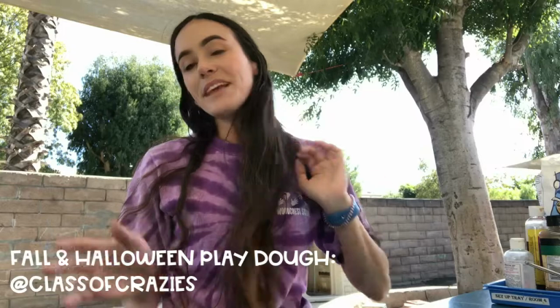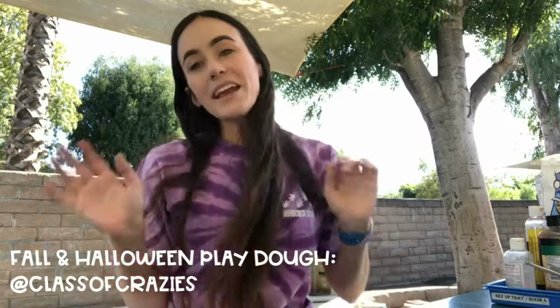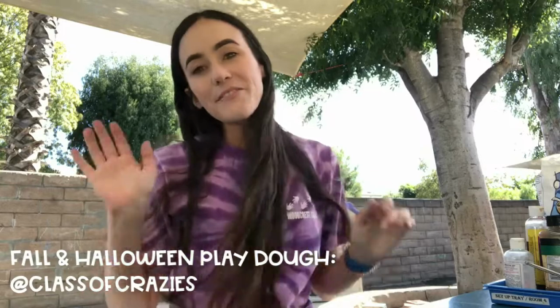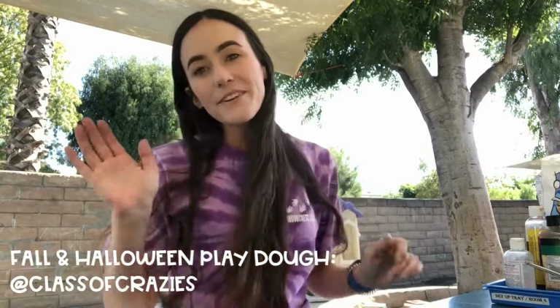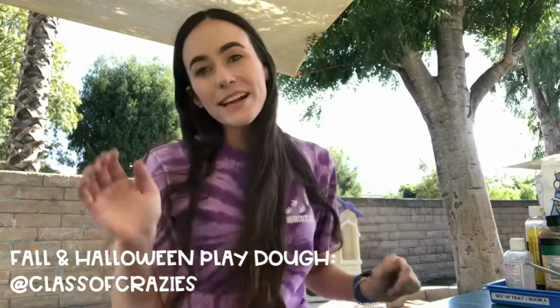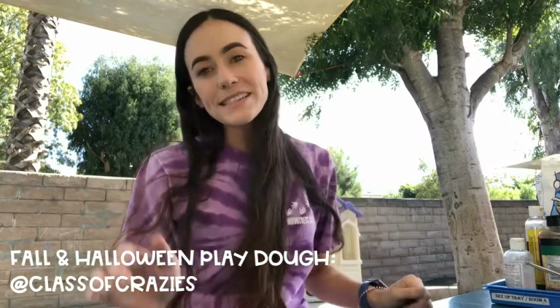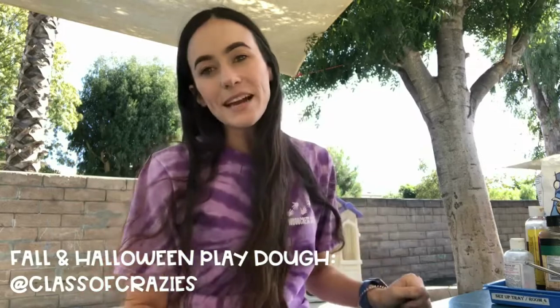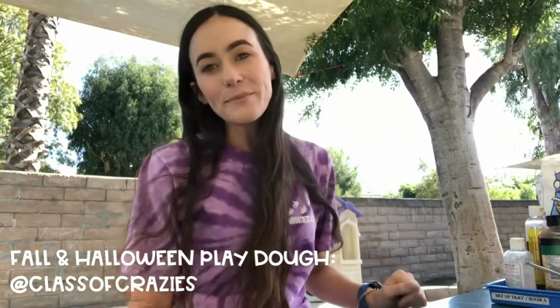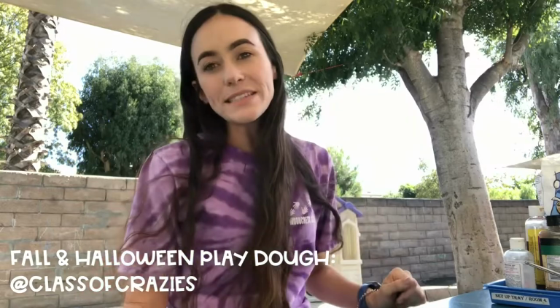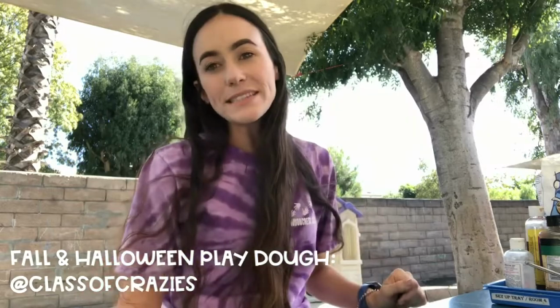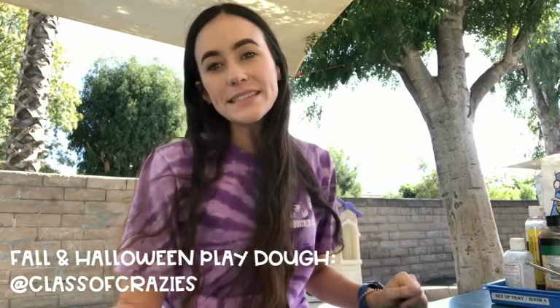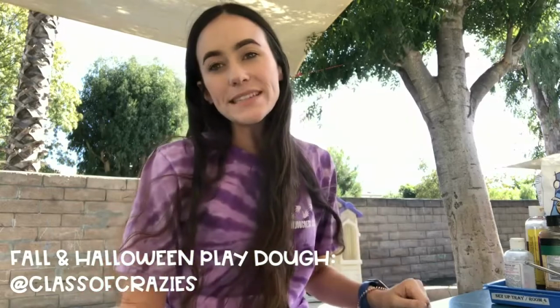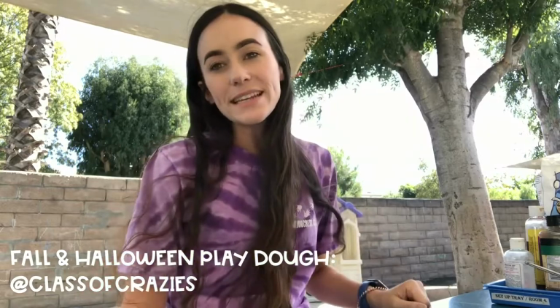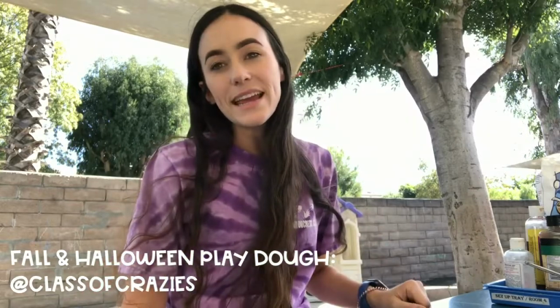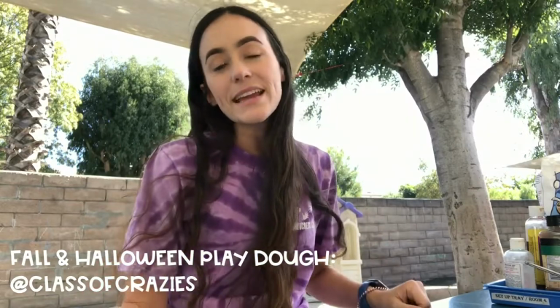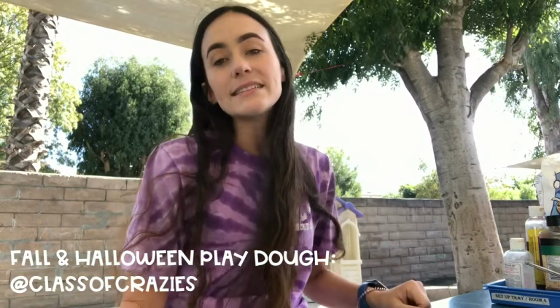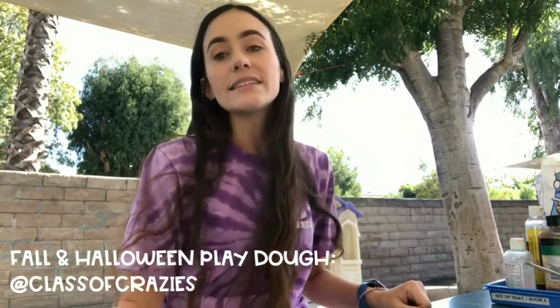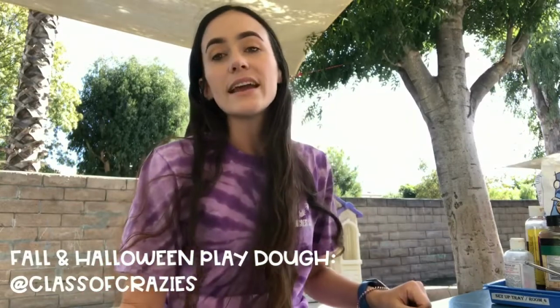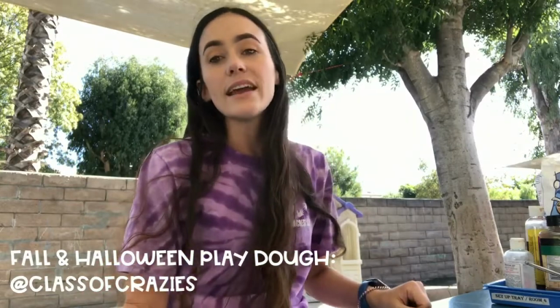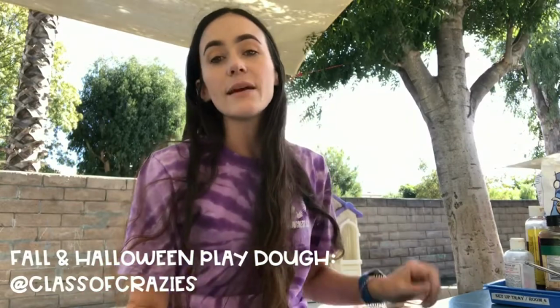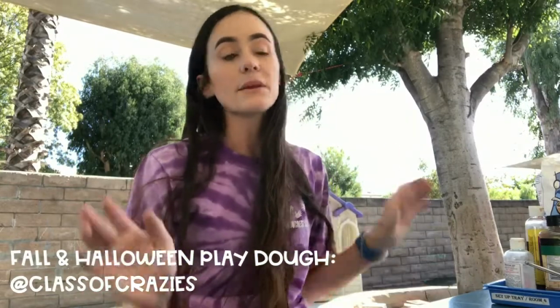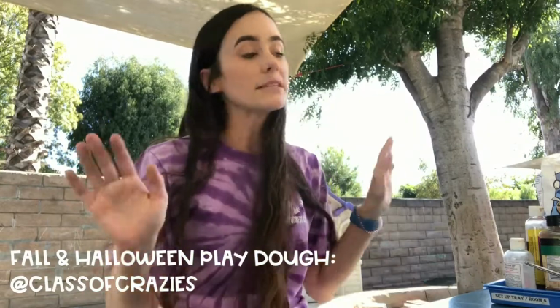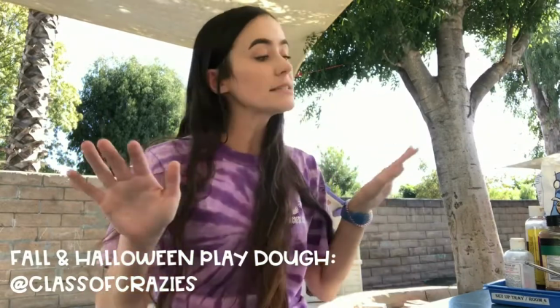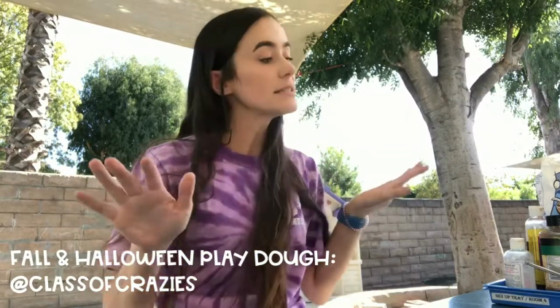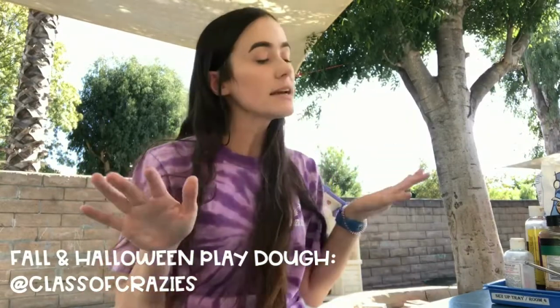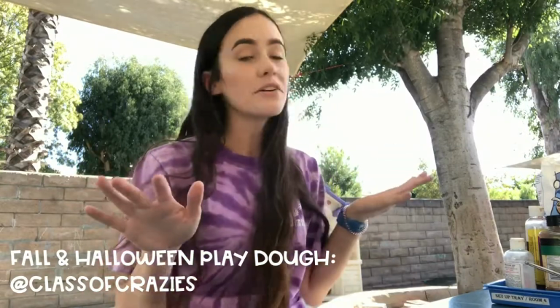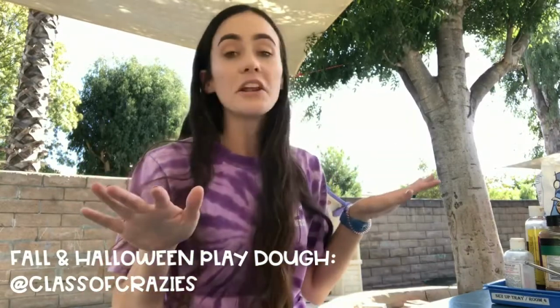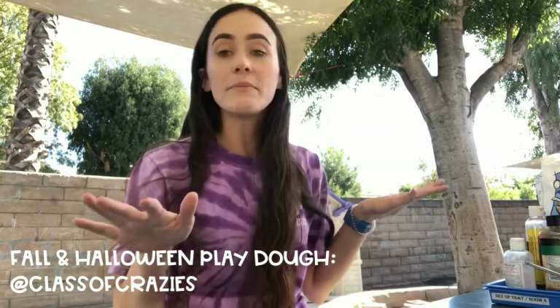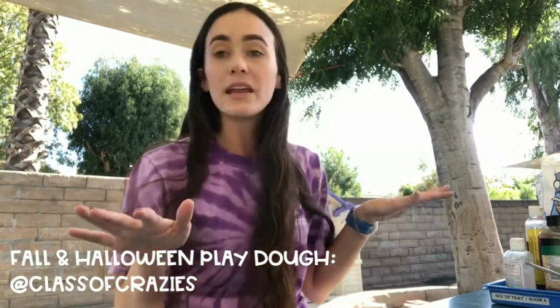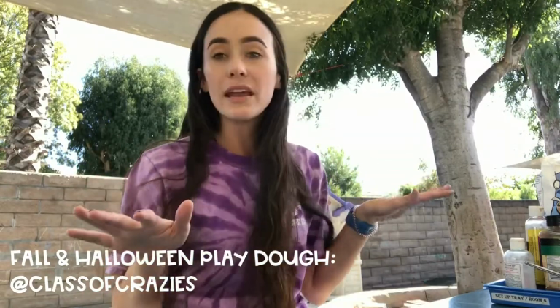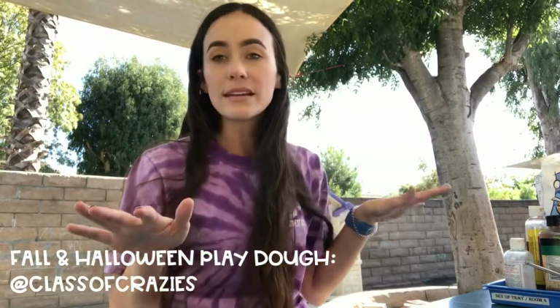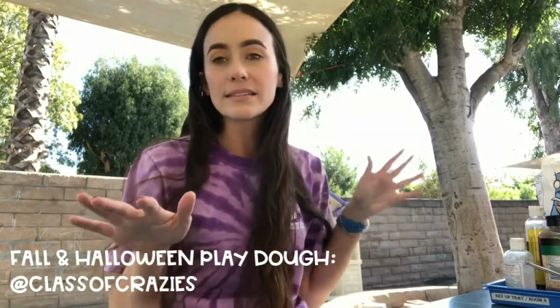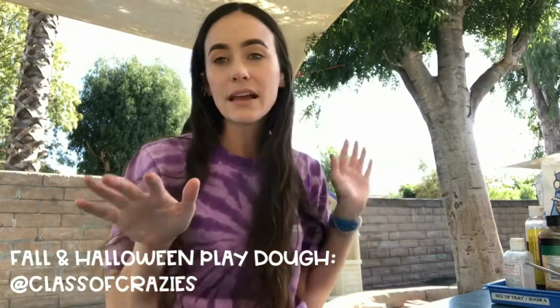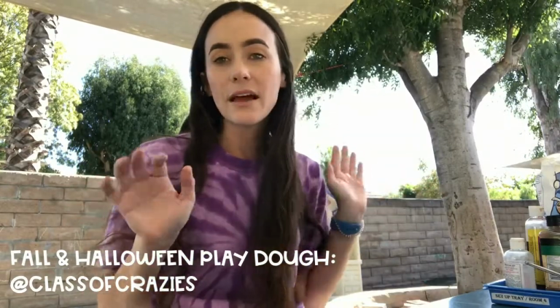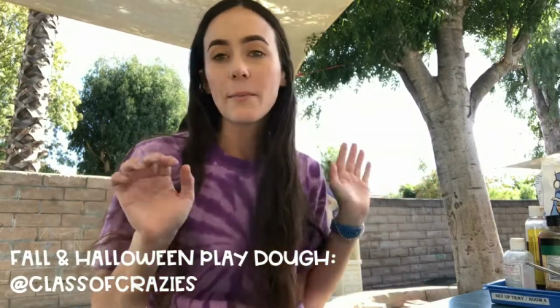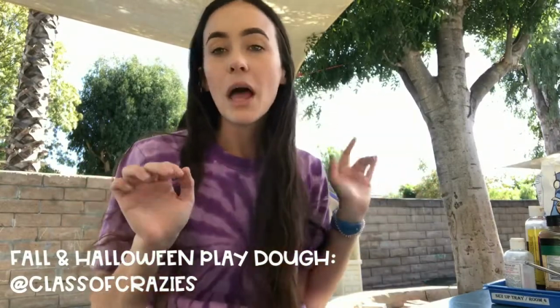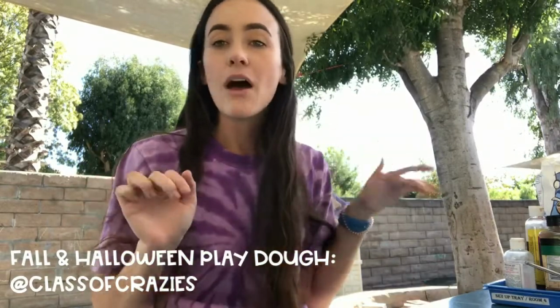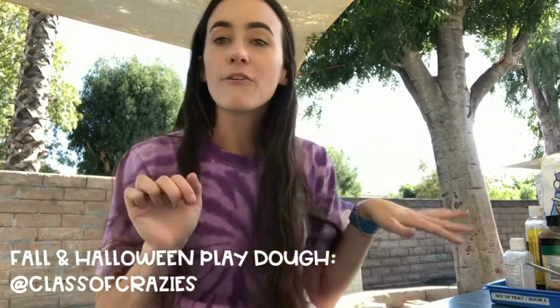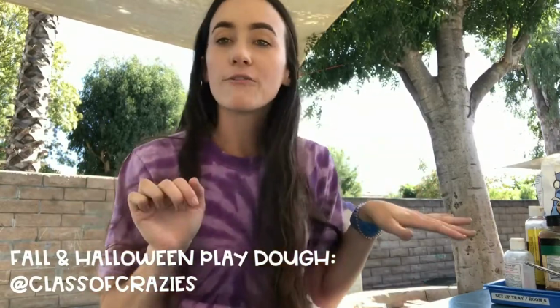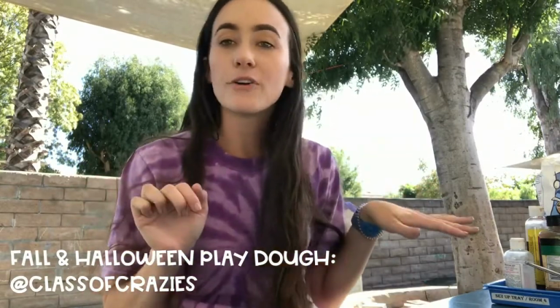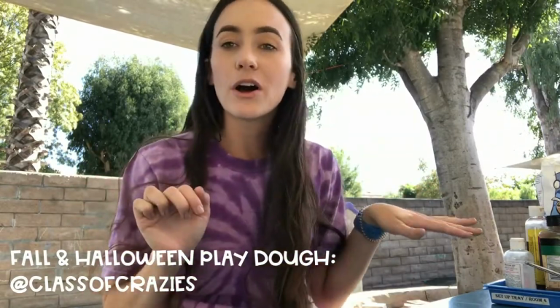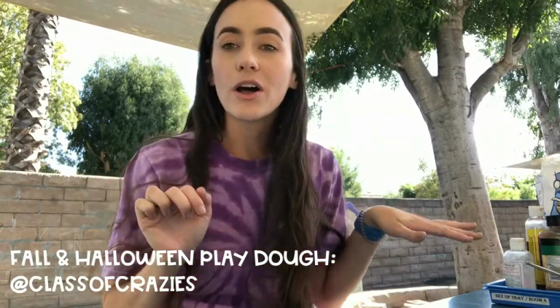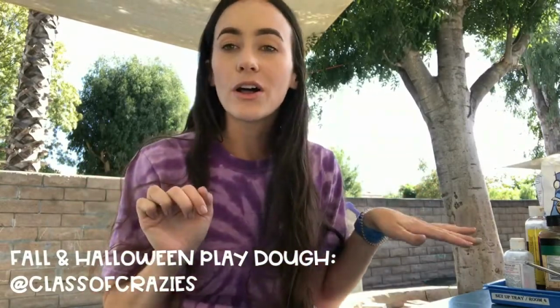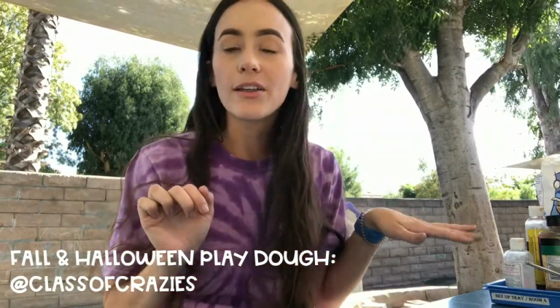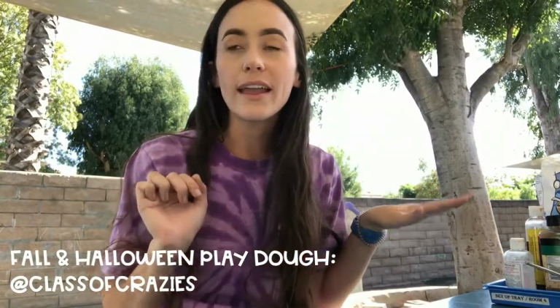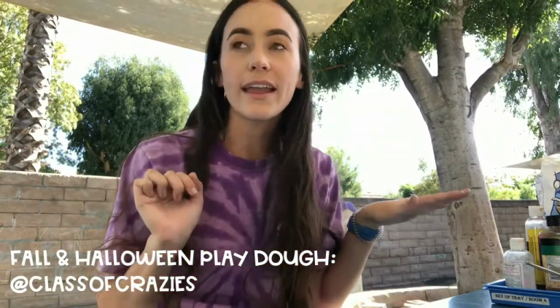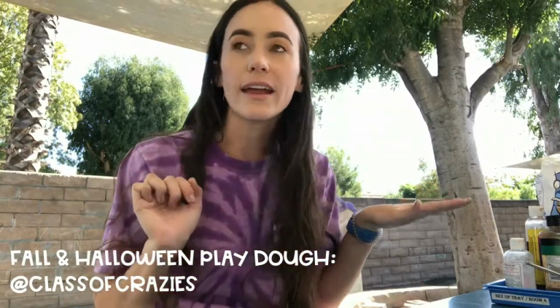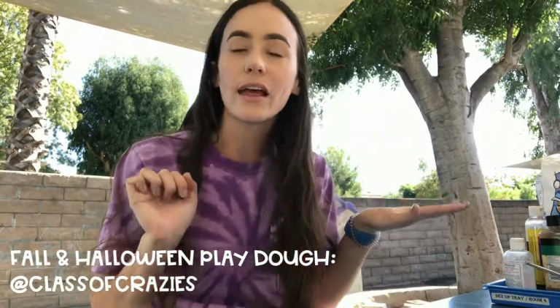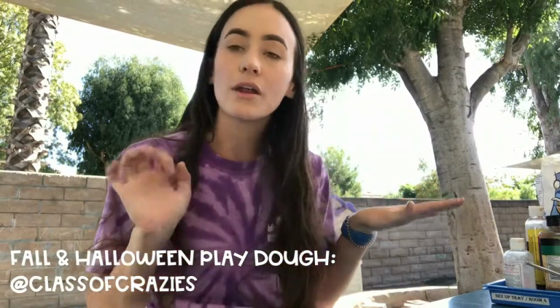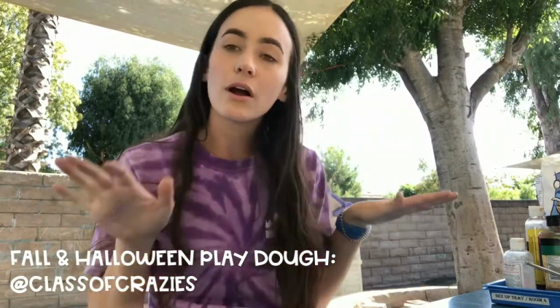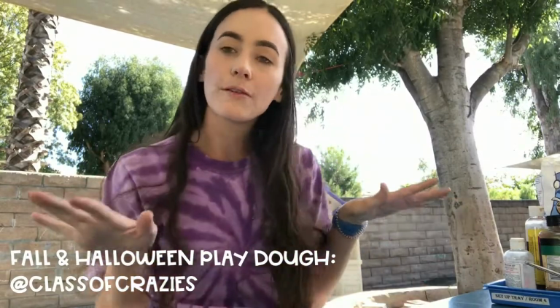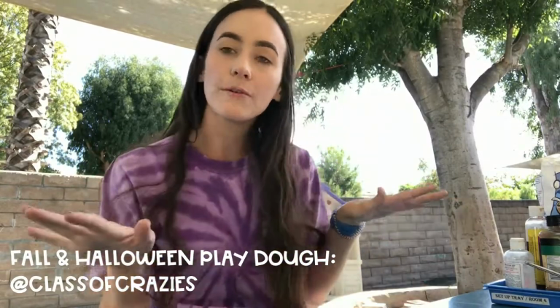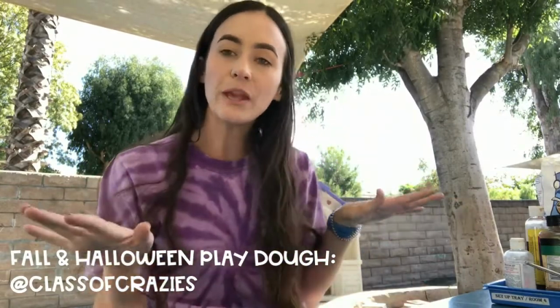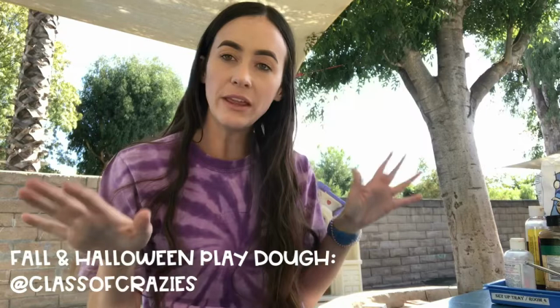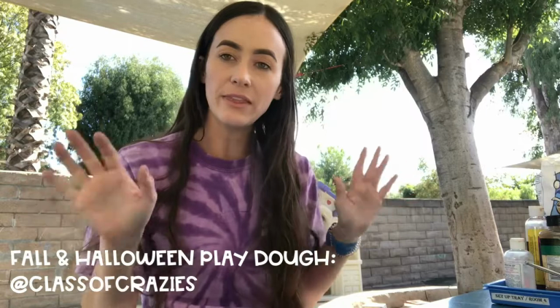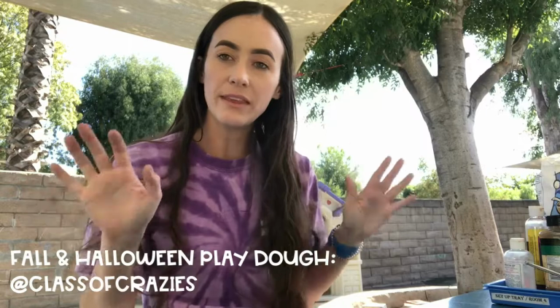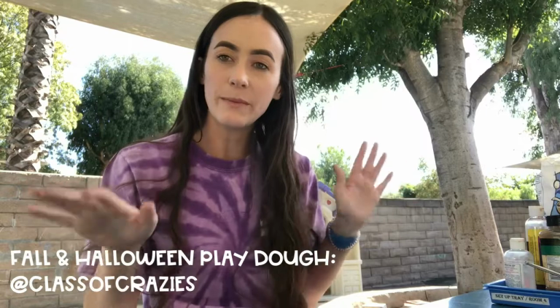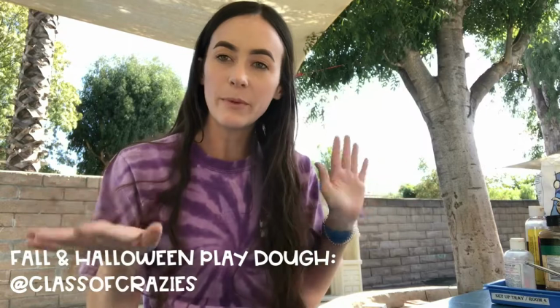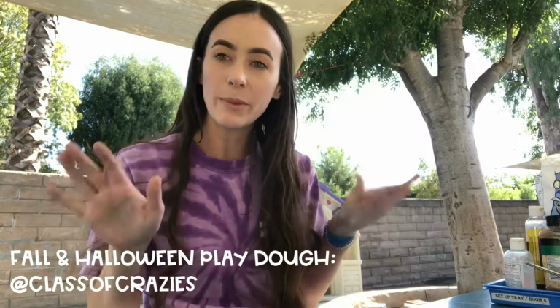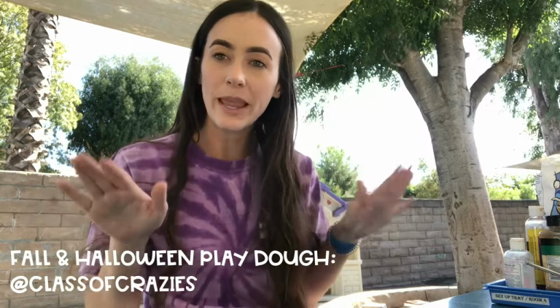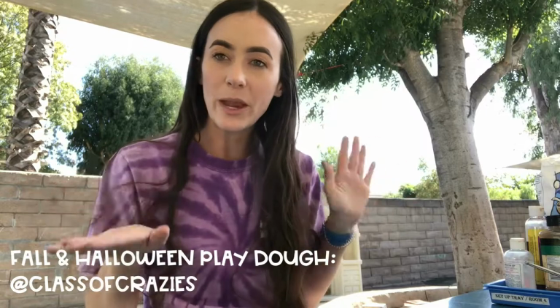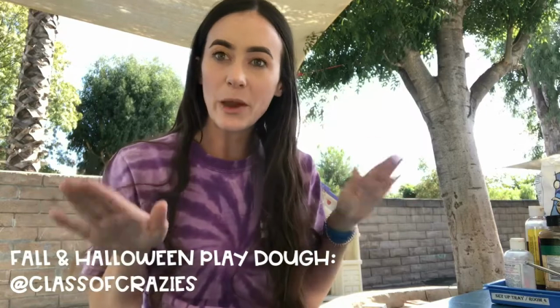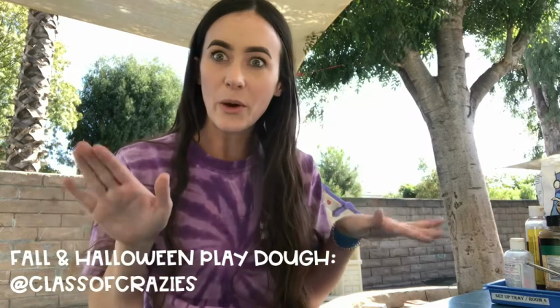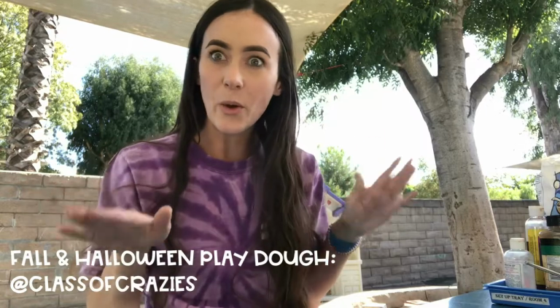Hey friends, I'm Miss Dillon and today I'm going to sit down and make some fall and Halloween themed Play-Doh.